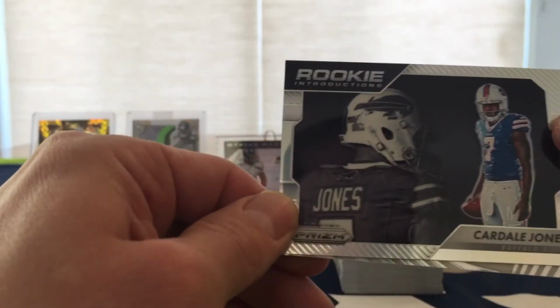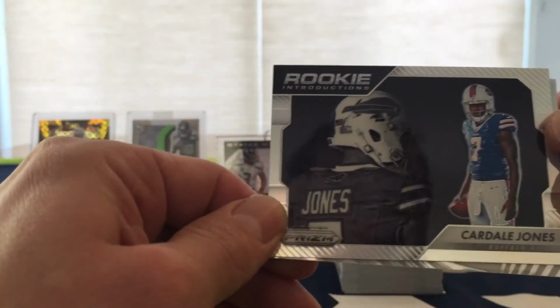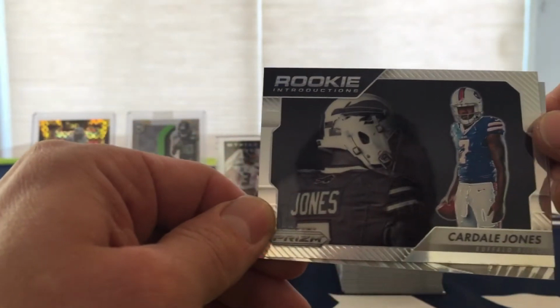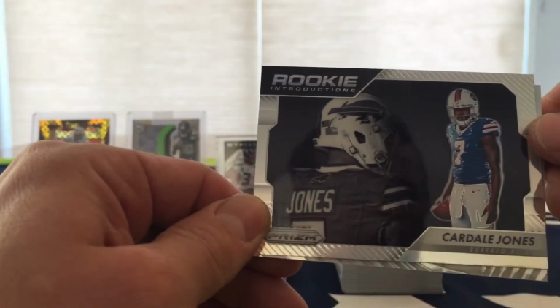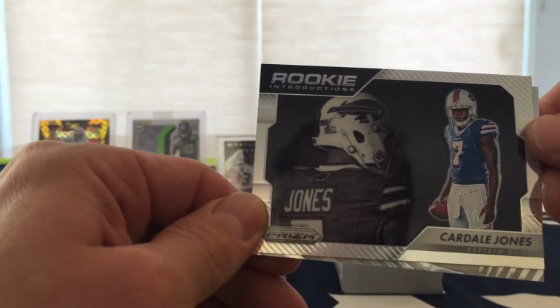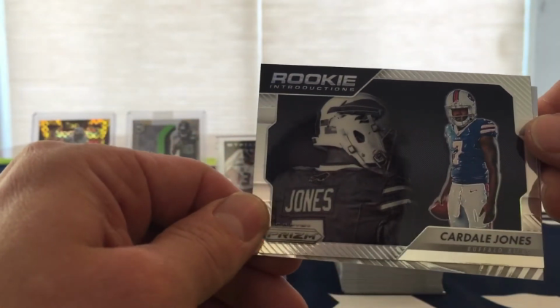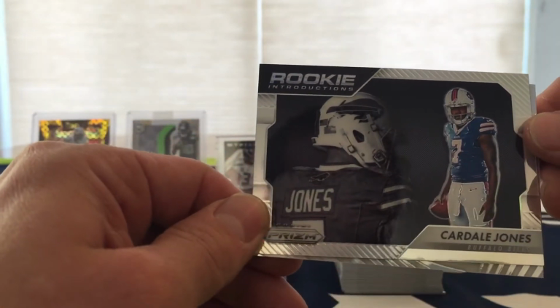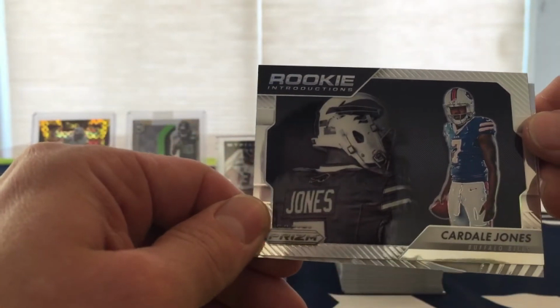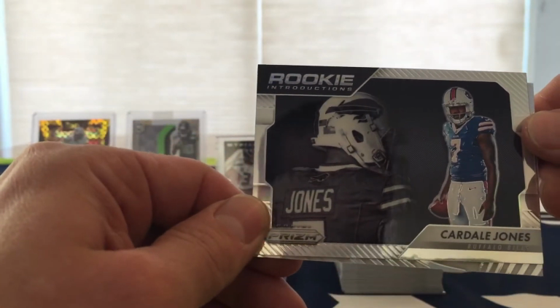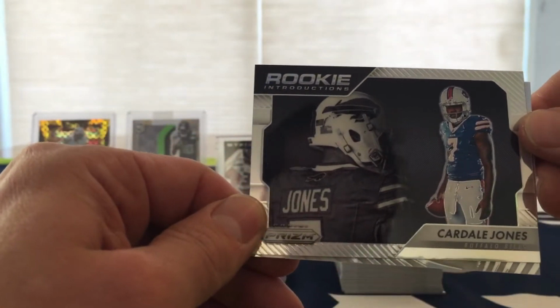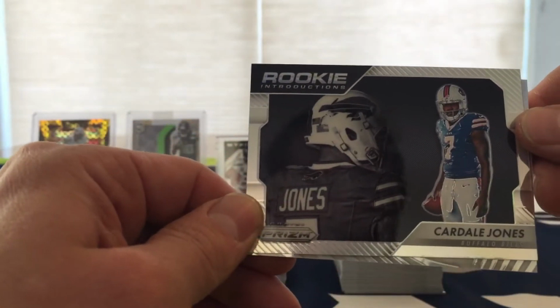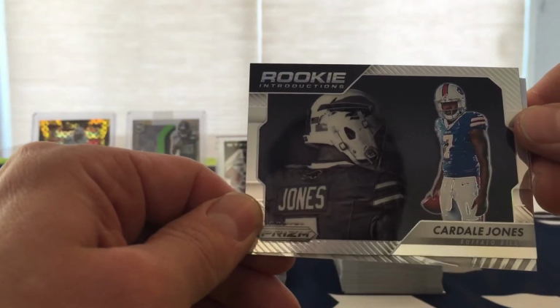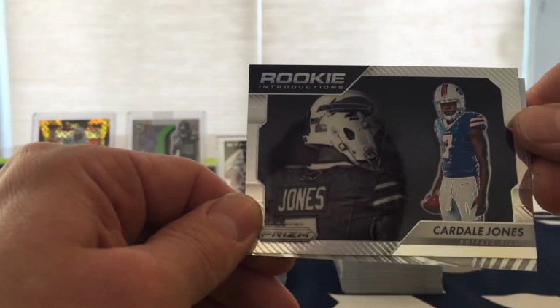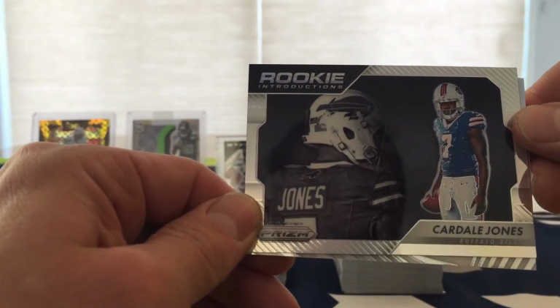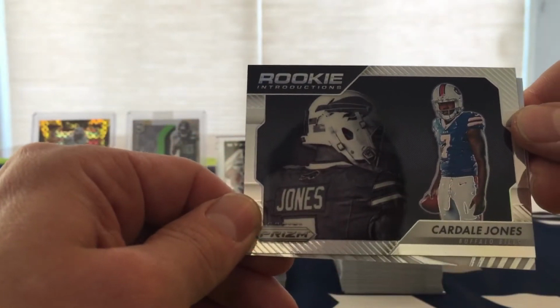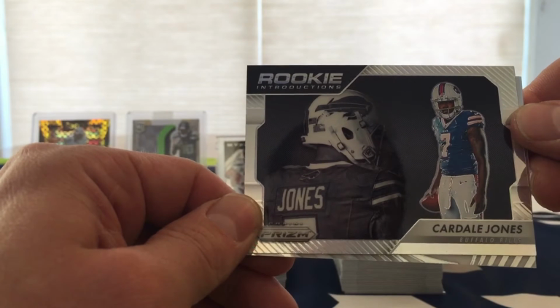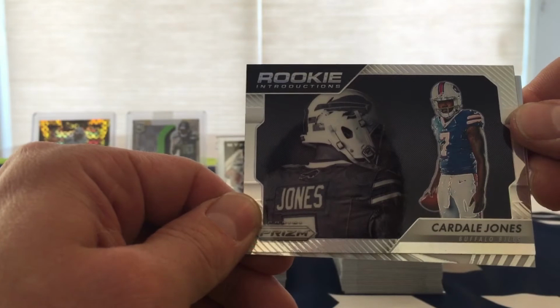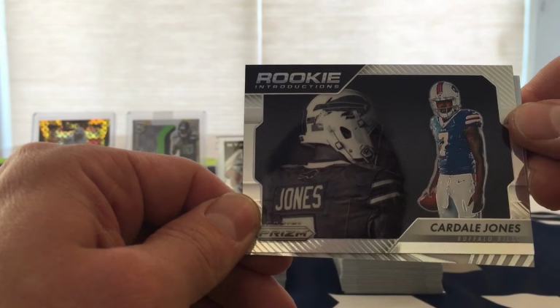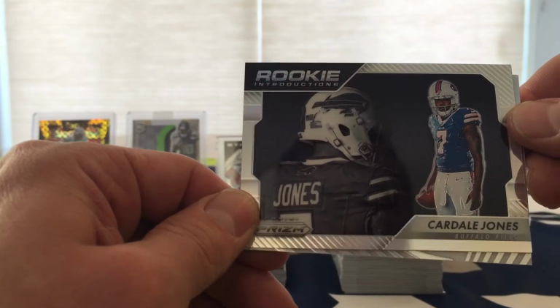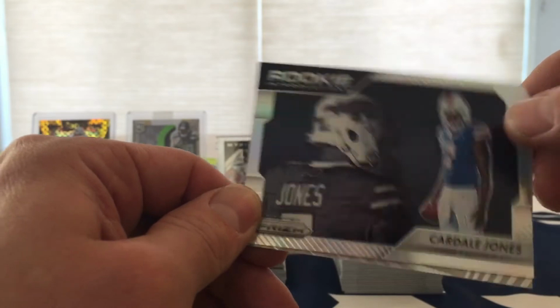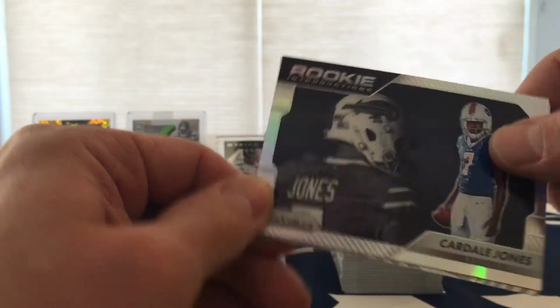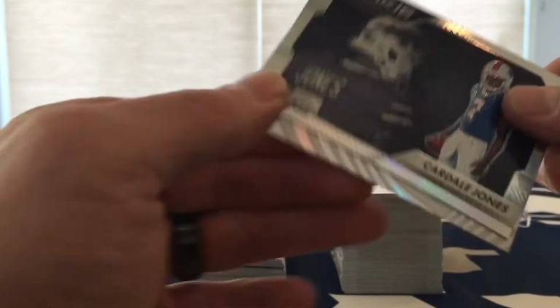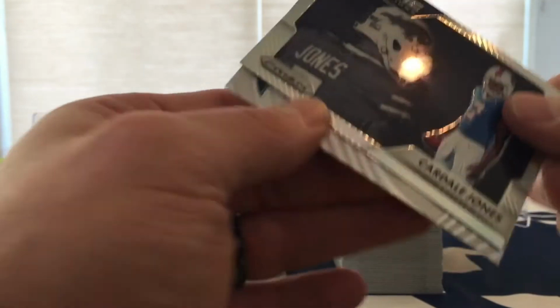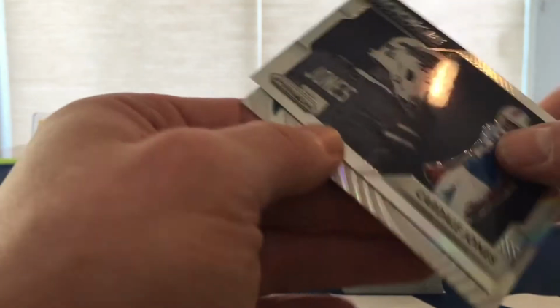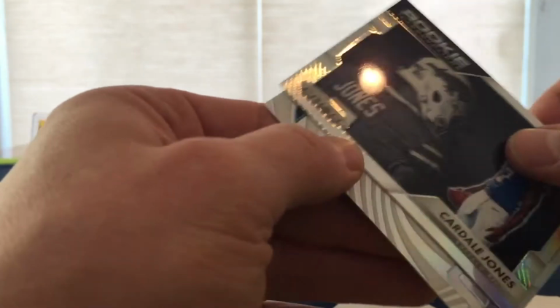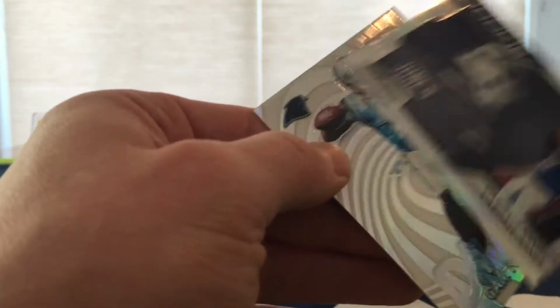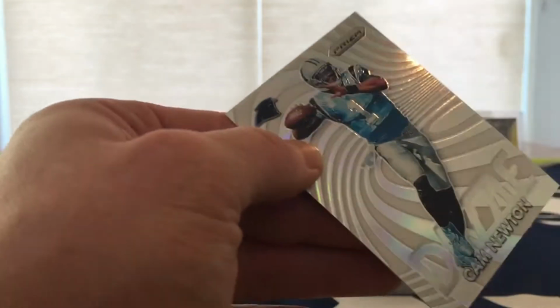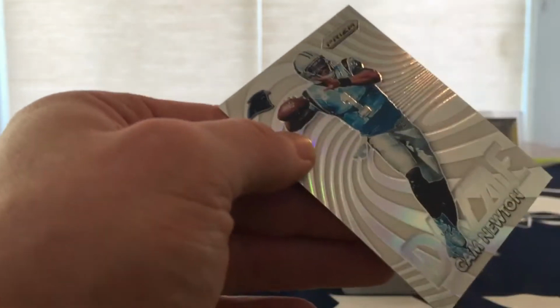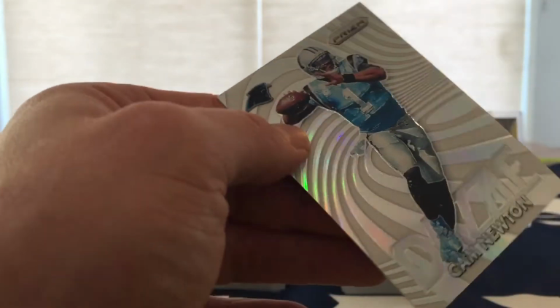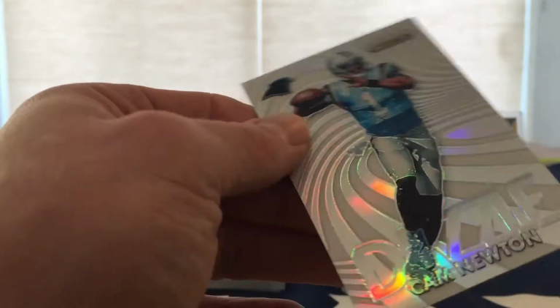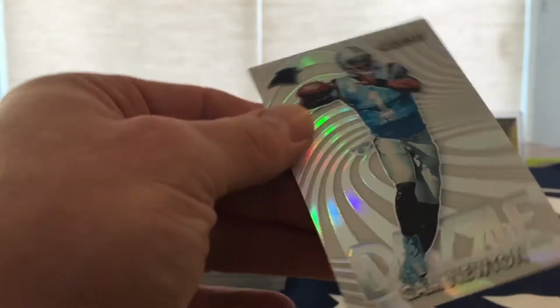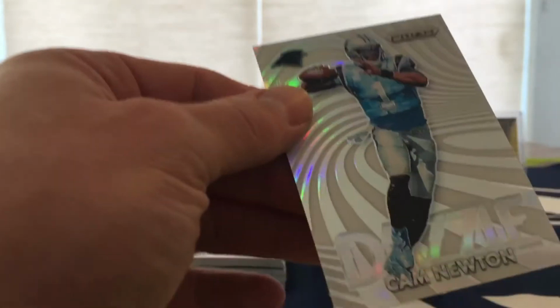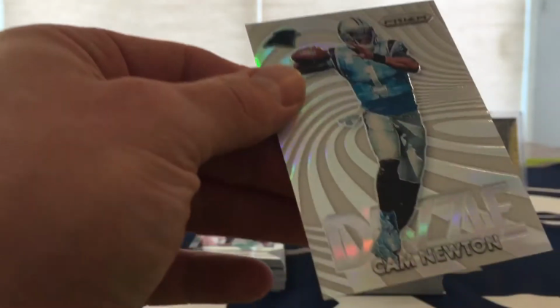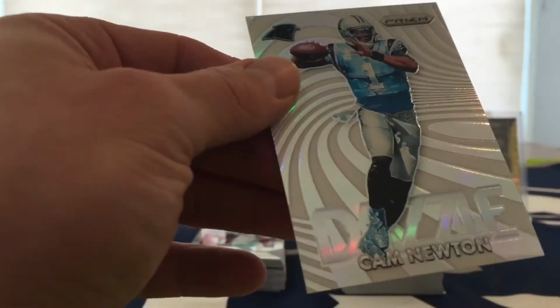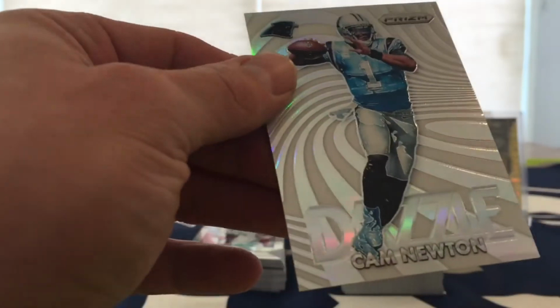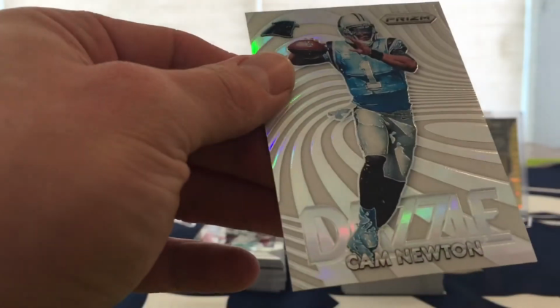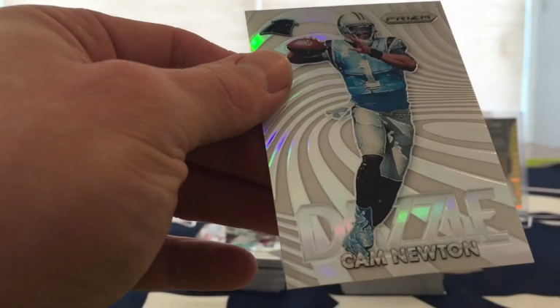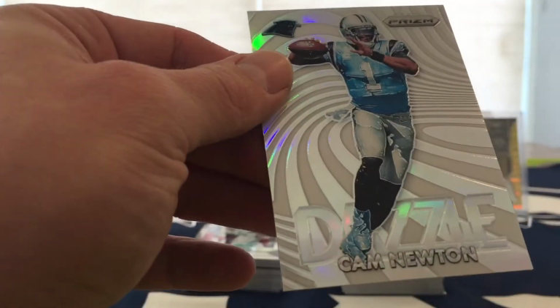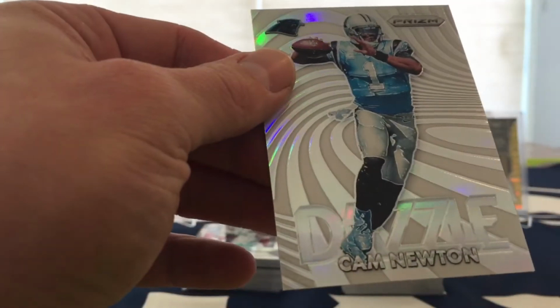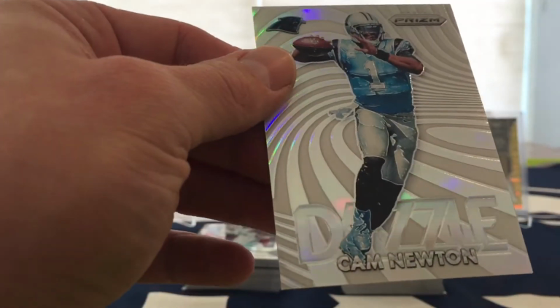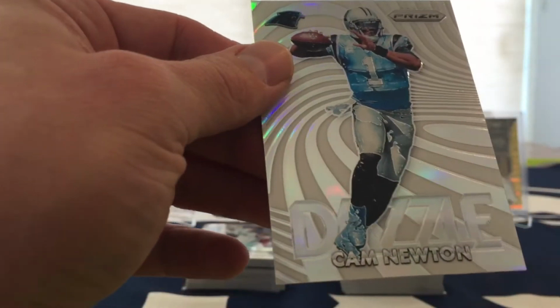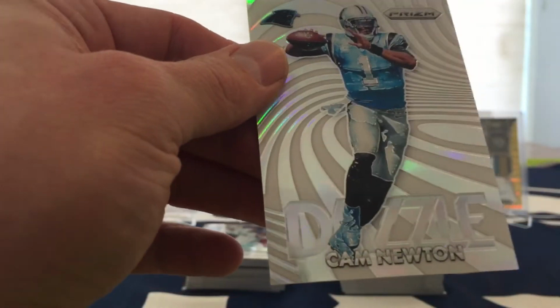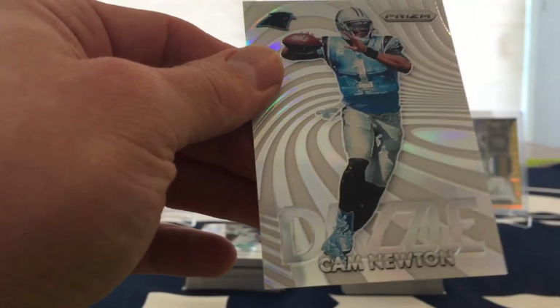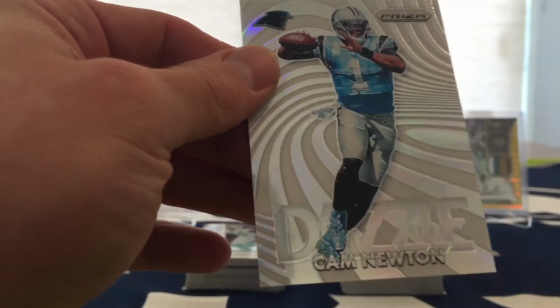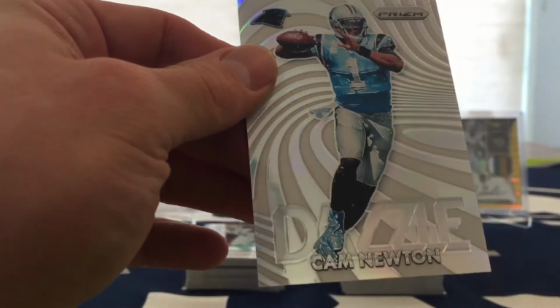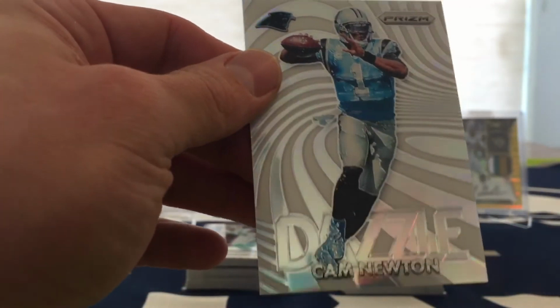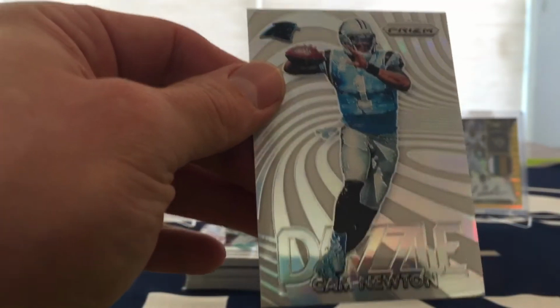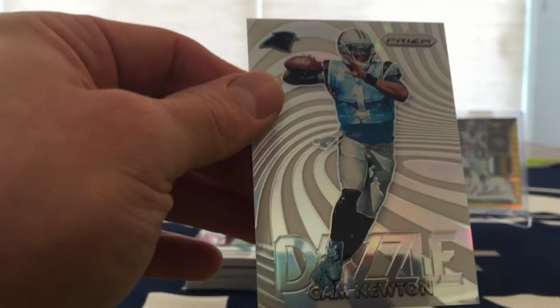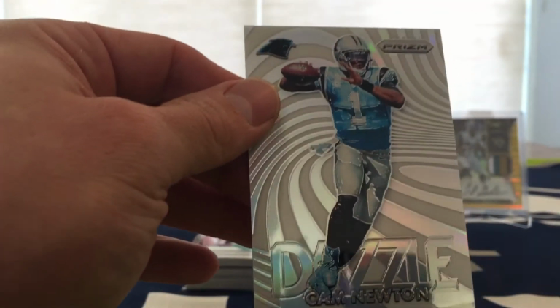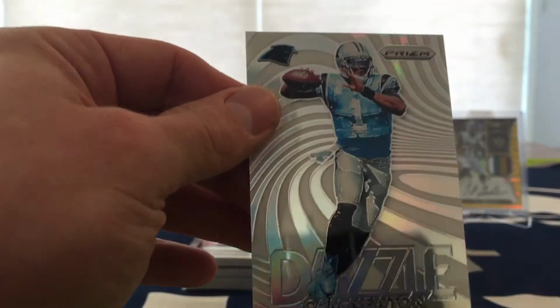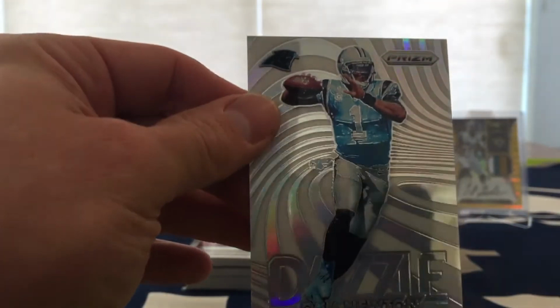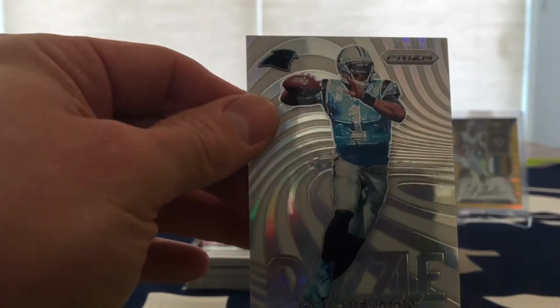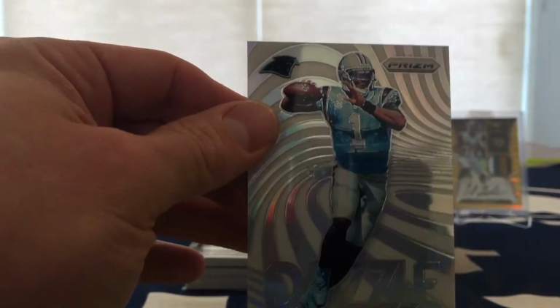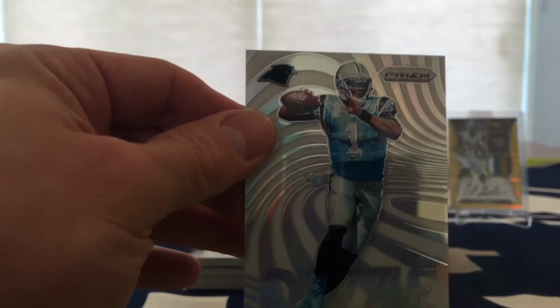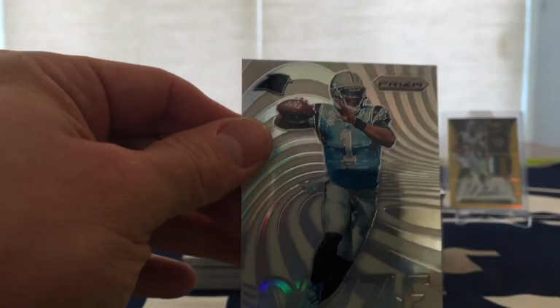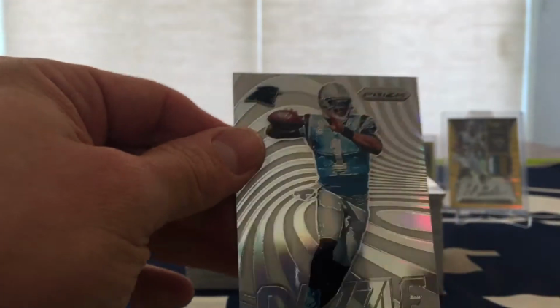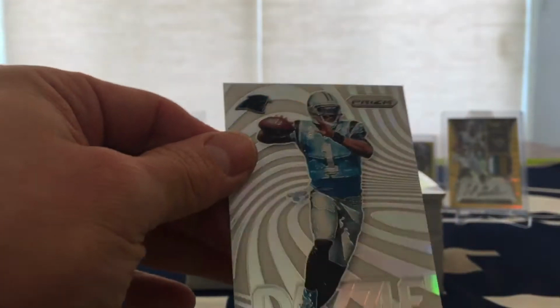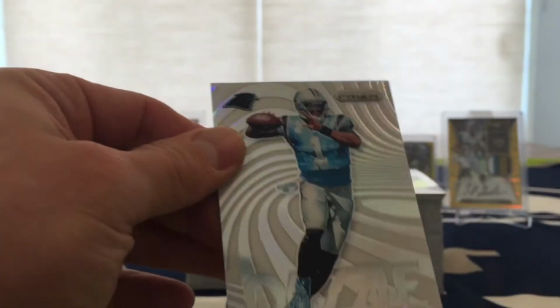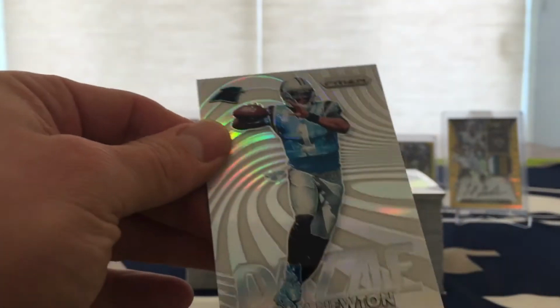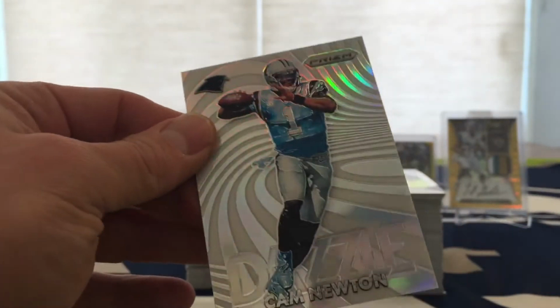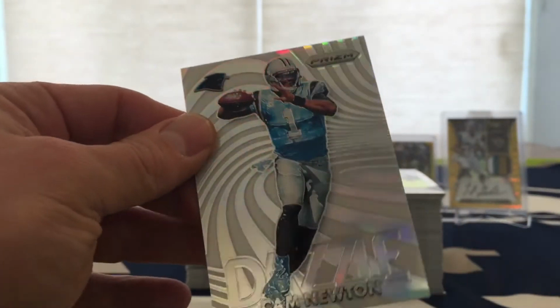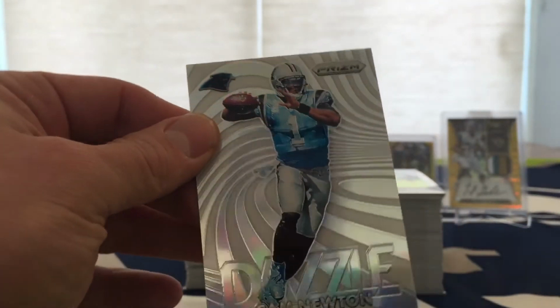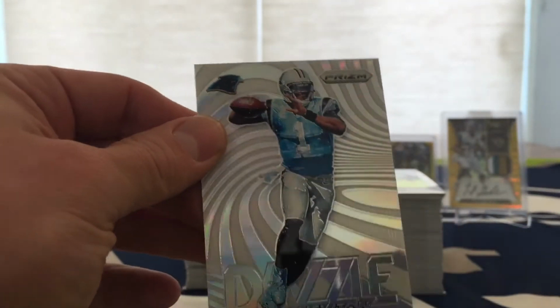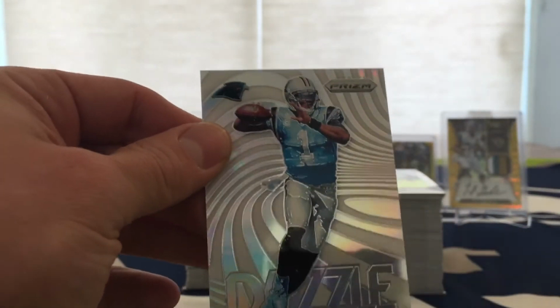Introduction Cardell Jones, and then a Dazzle Cam Newton.